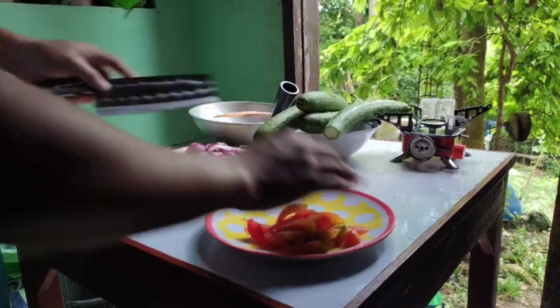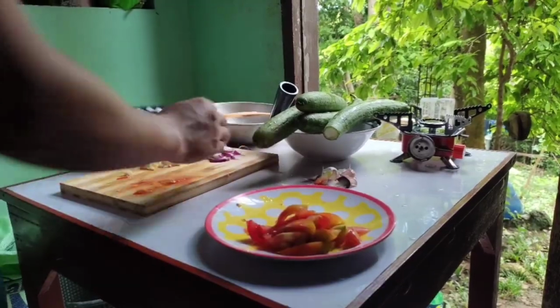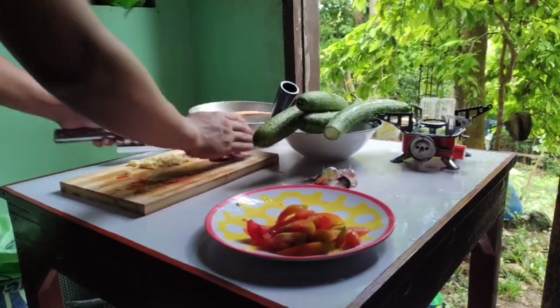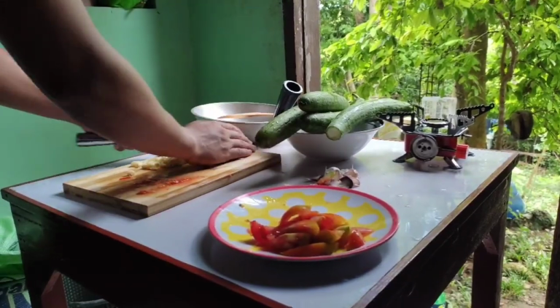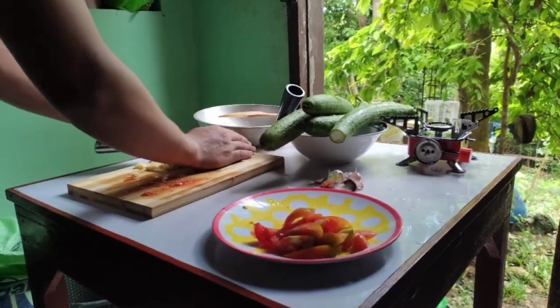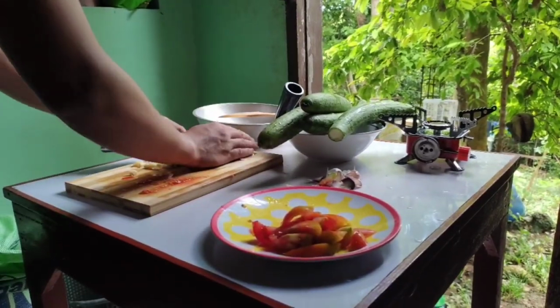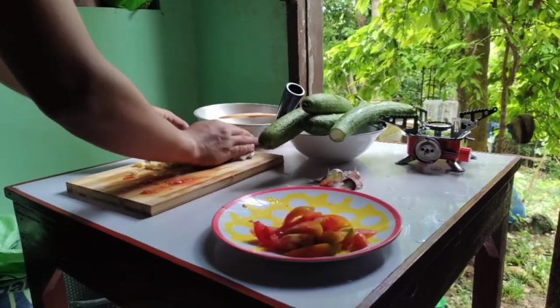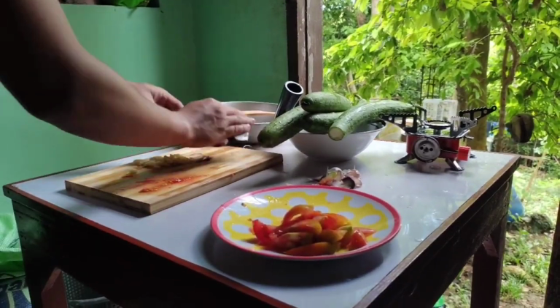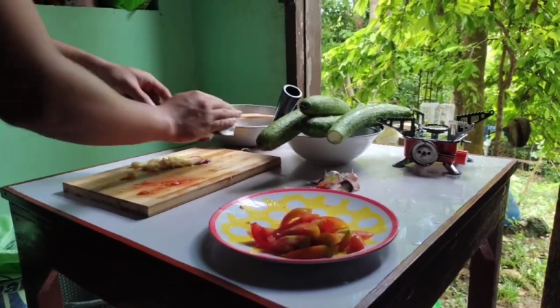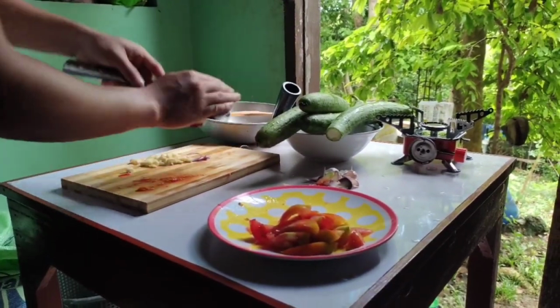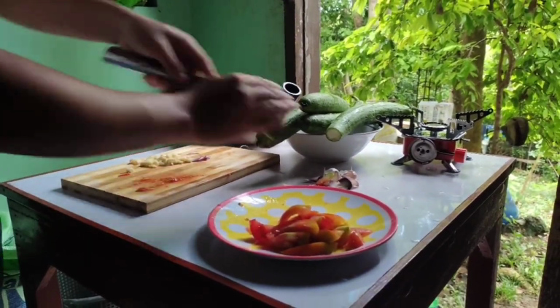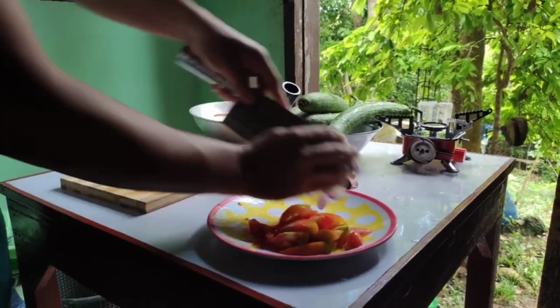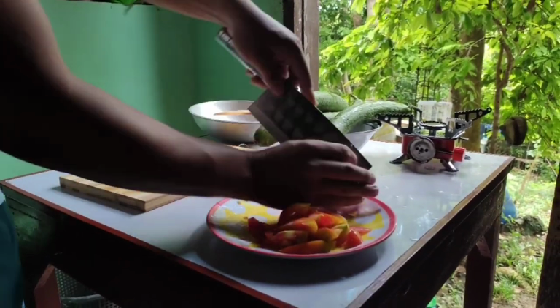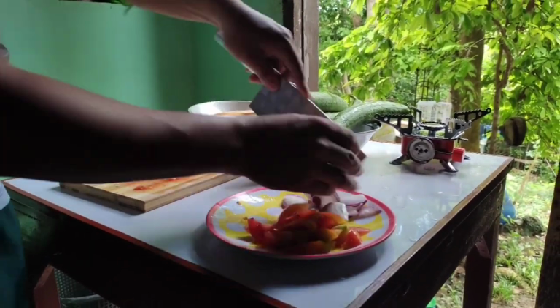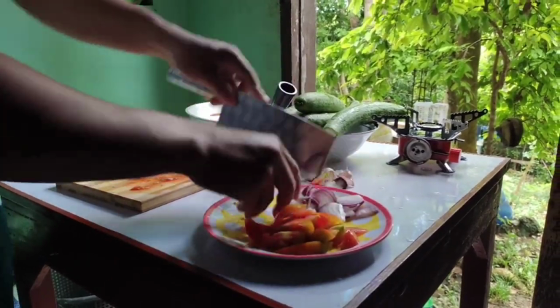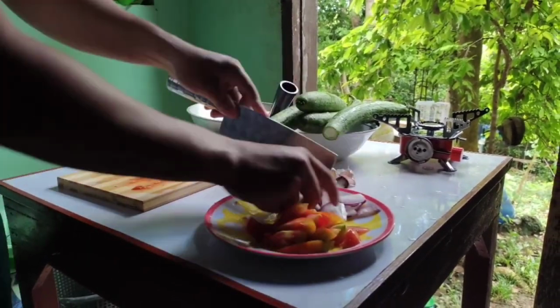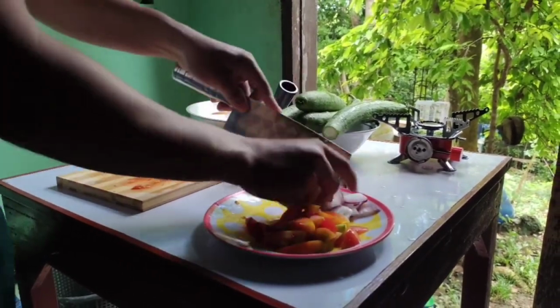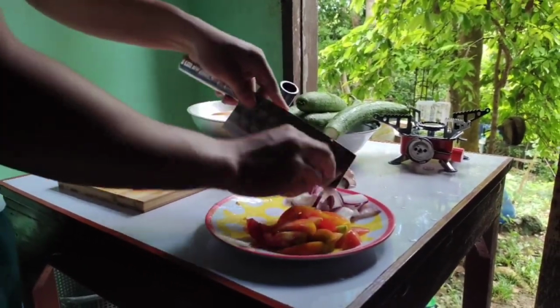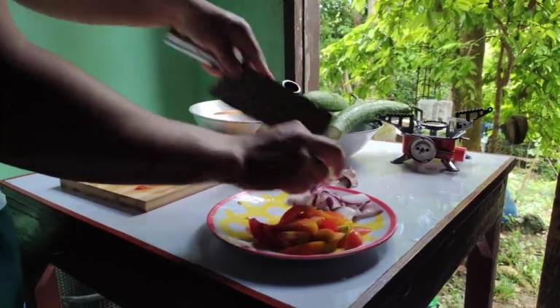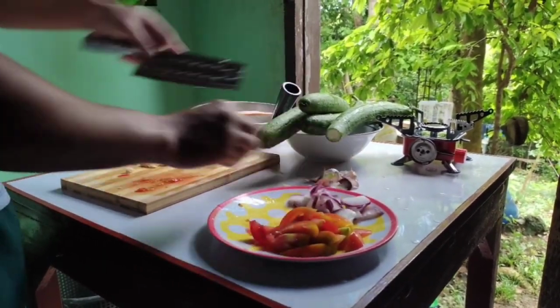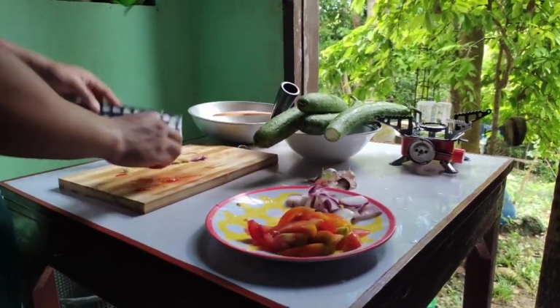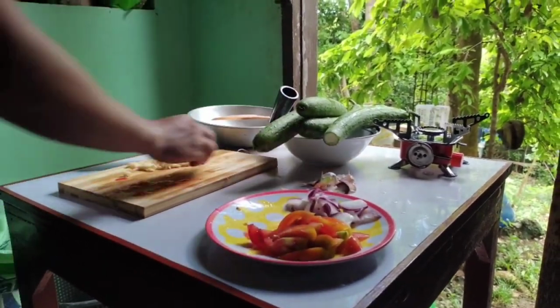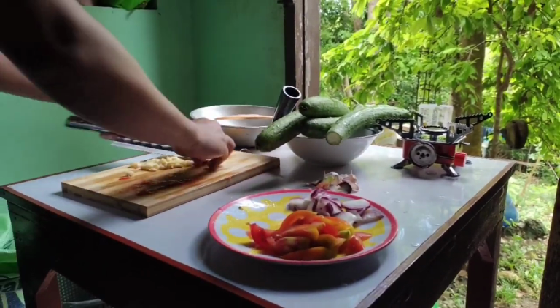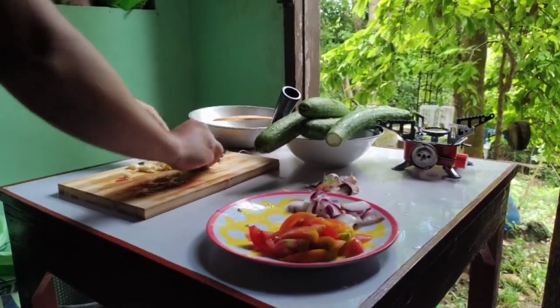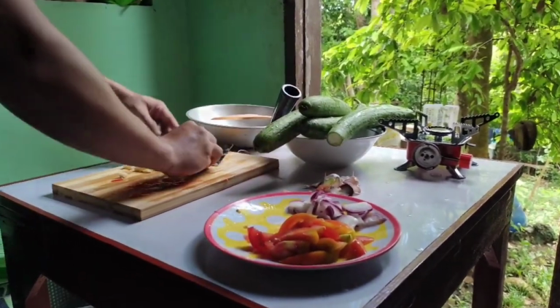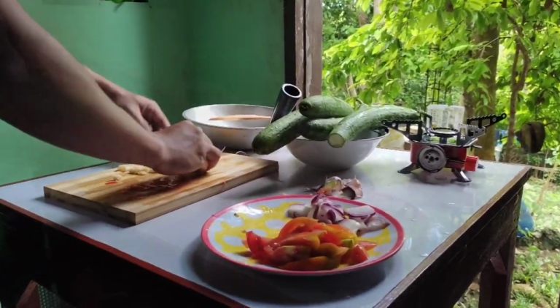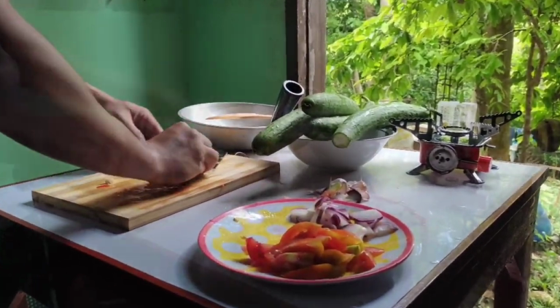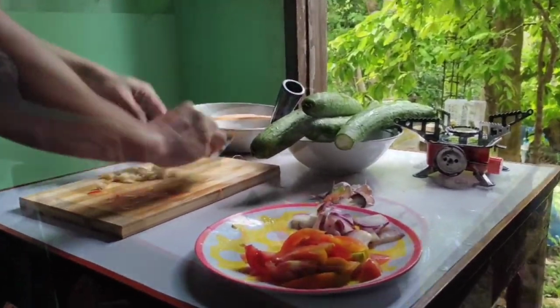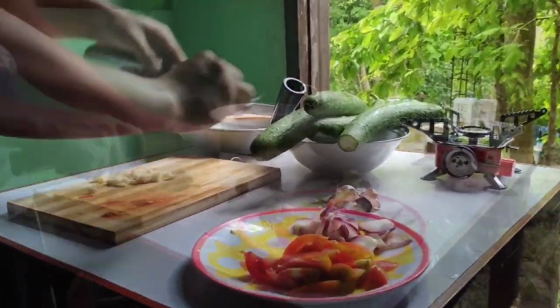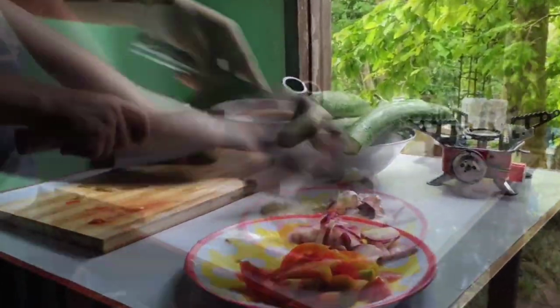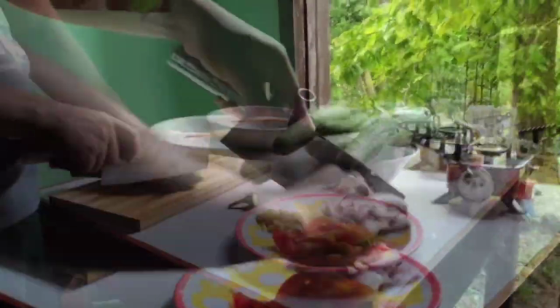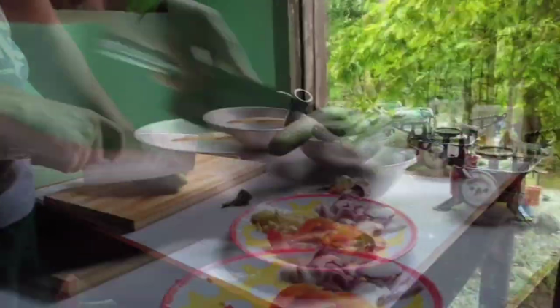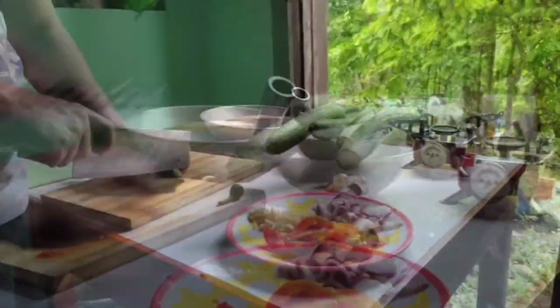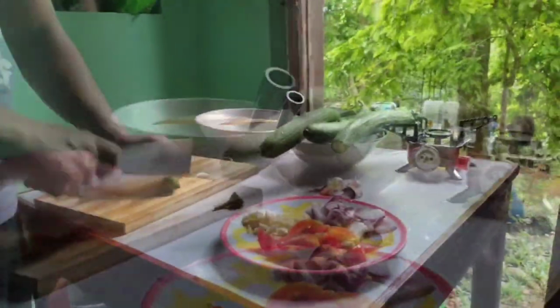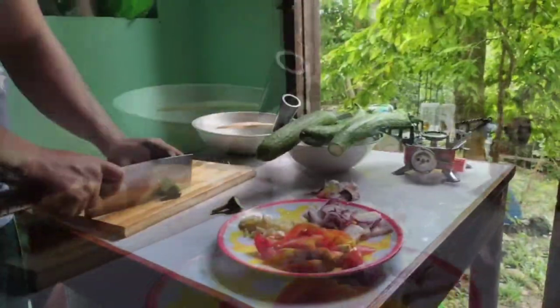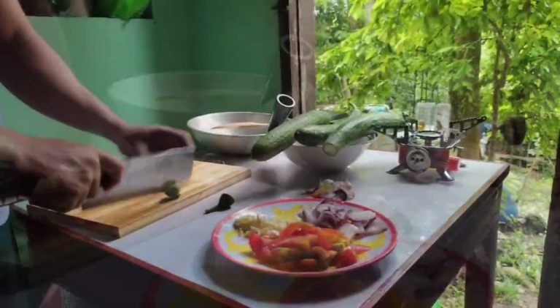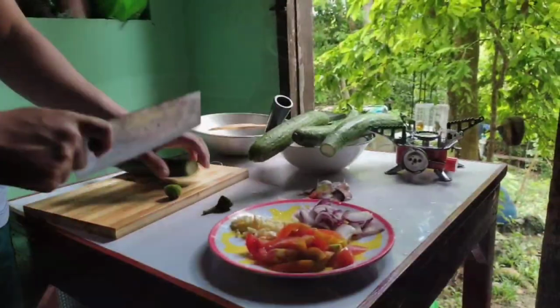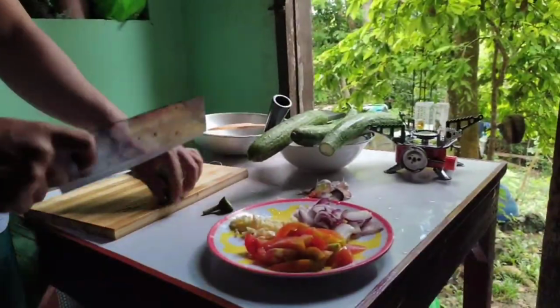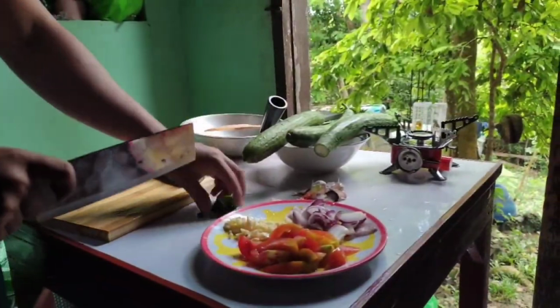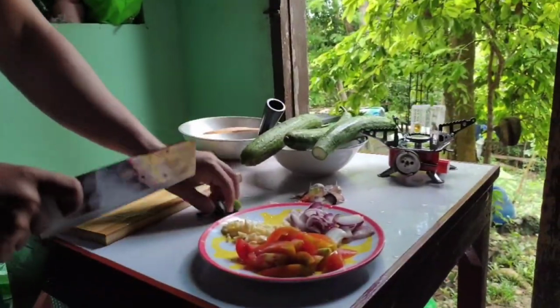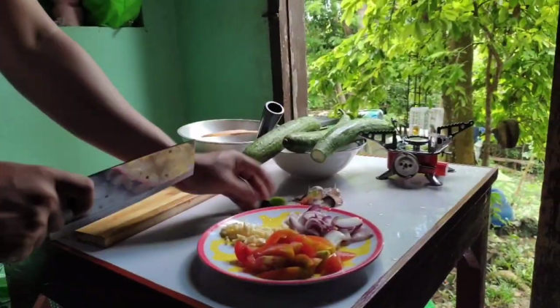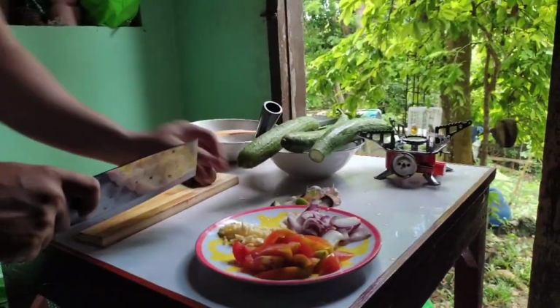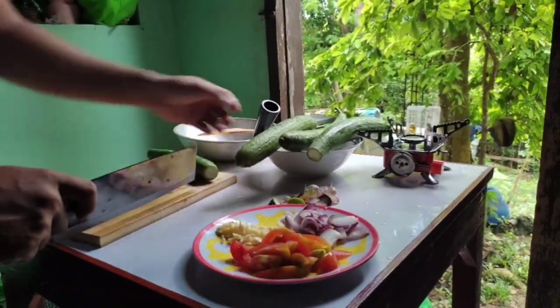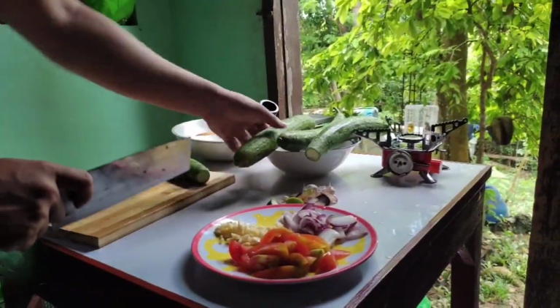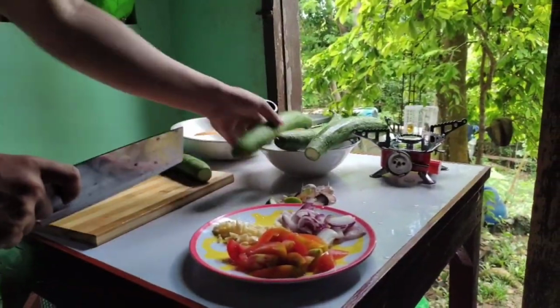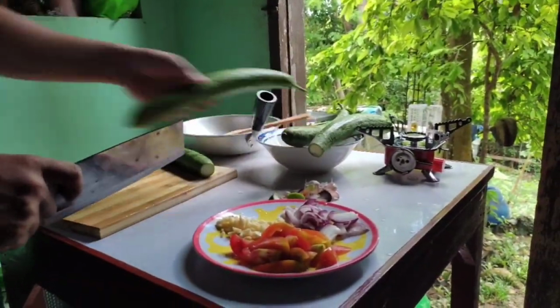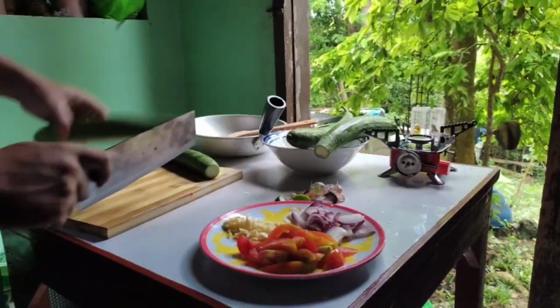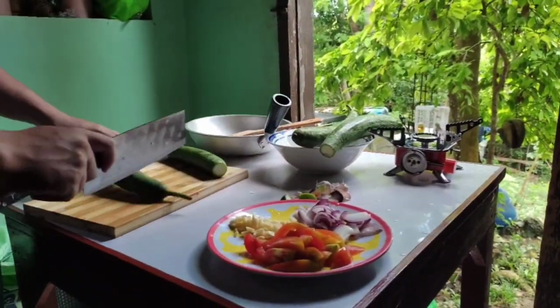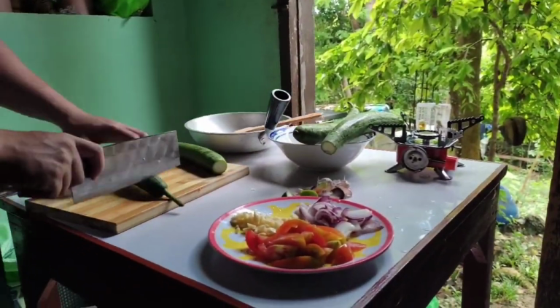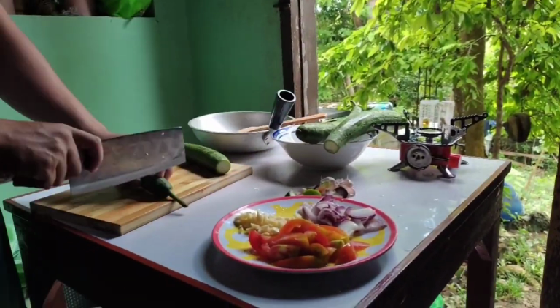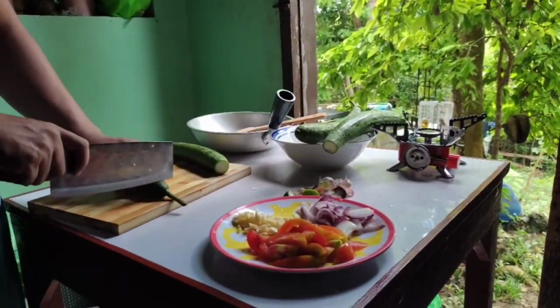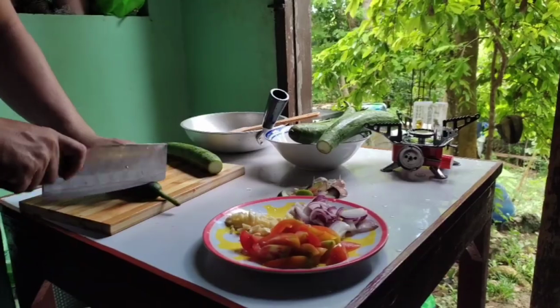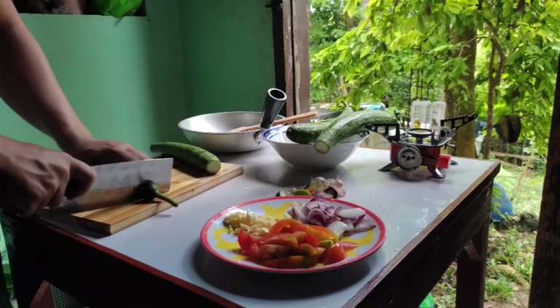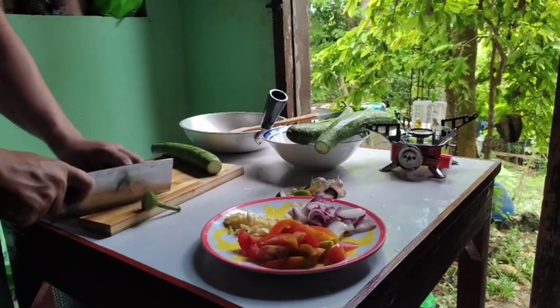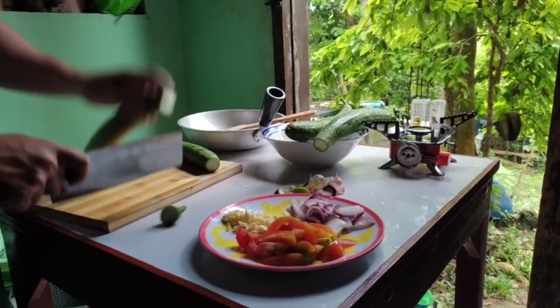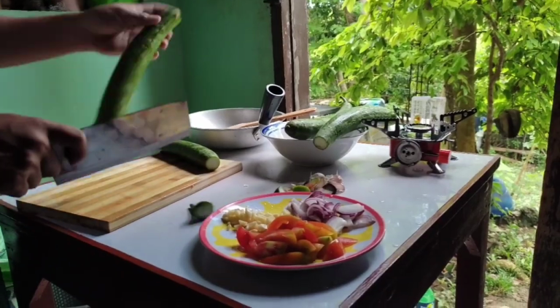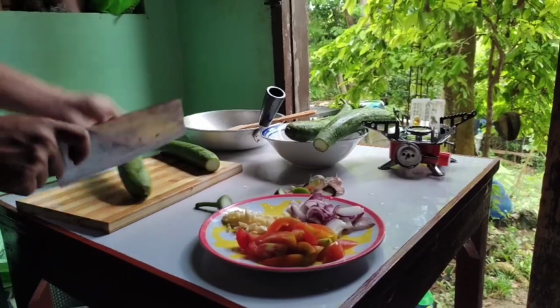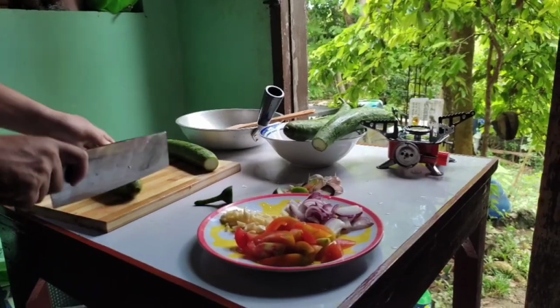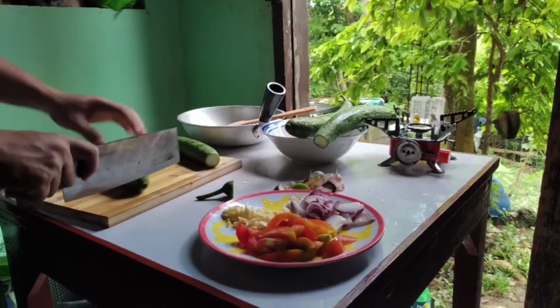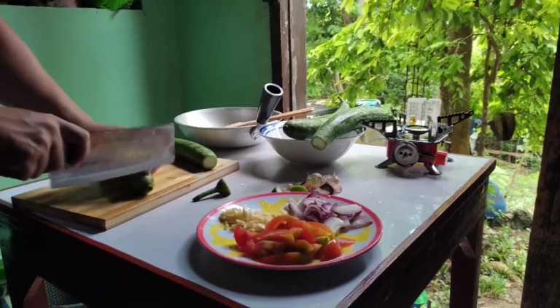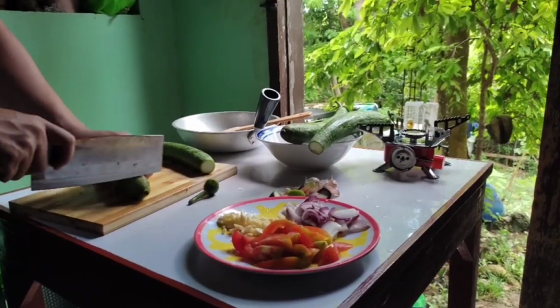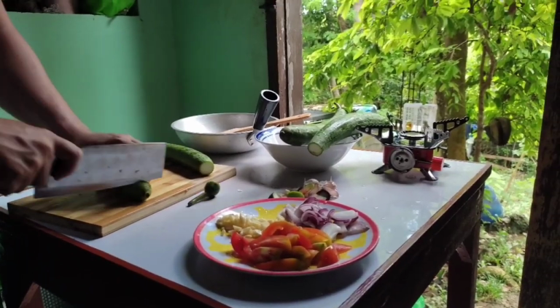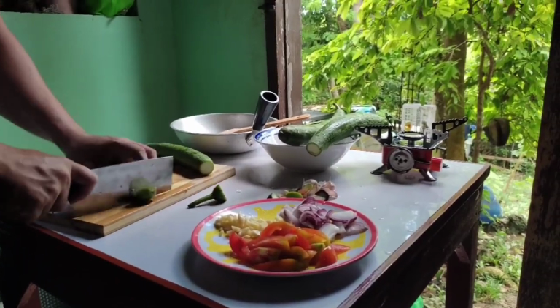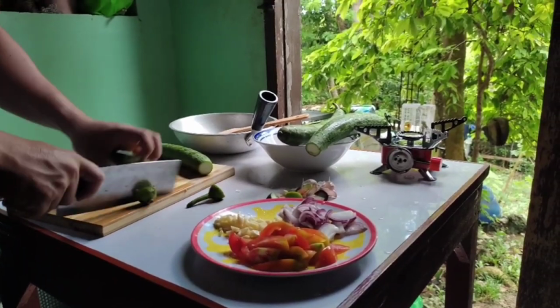Next, you need to arrange the ingredients on a plate so that the table will be clean. Next, we need to cut the raguard.